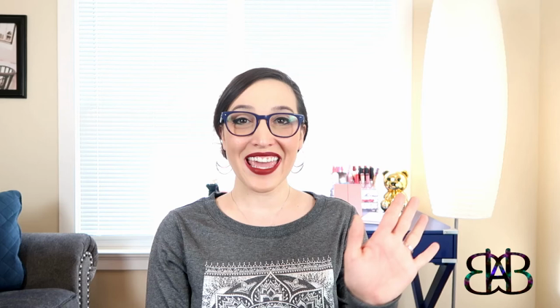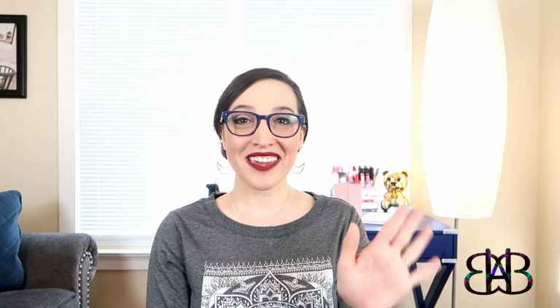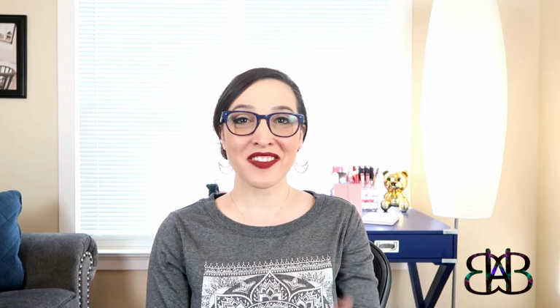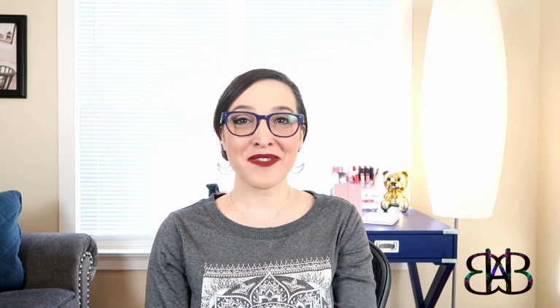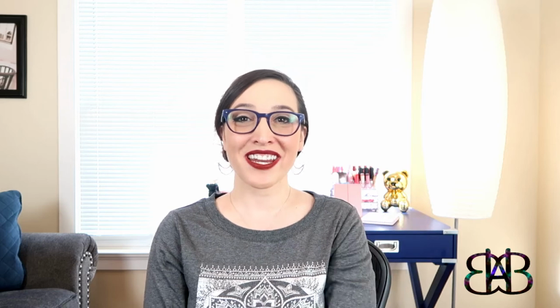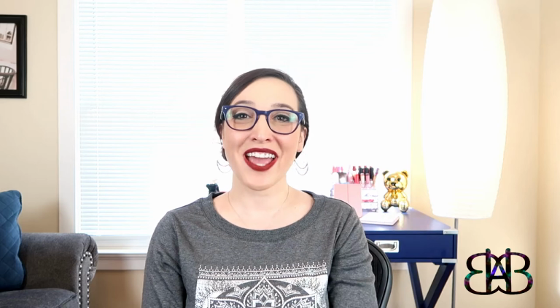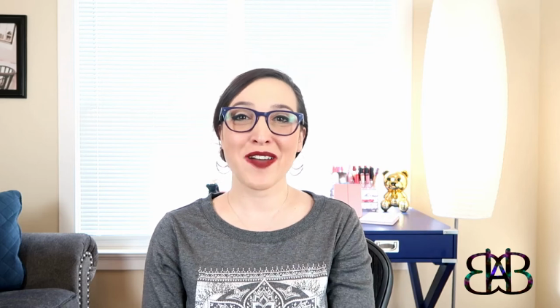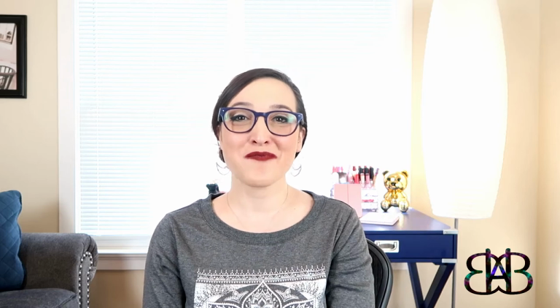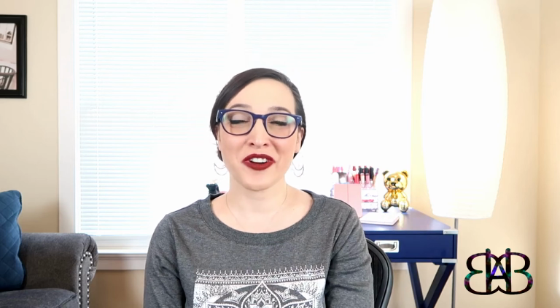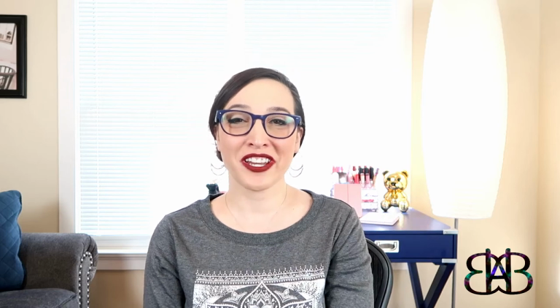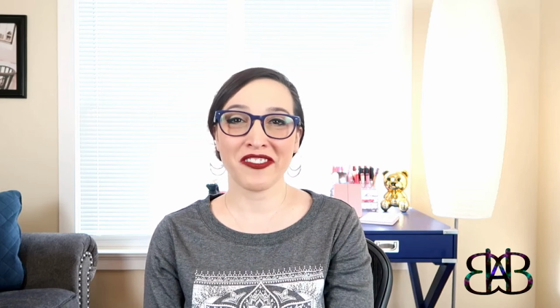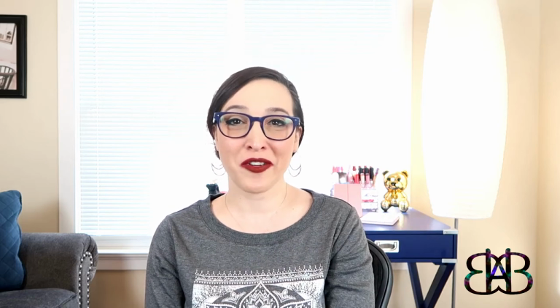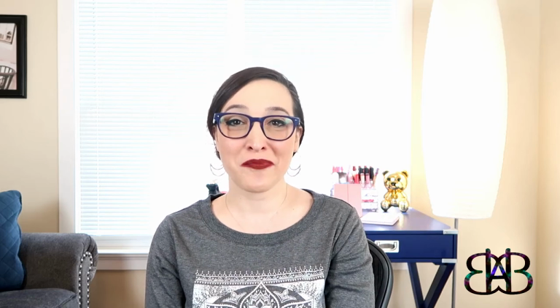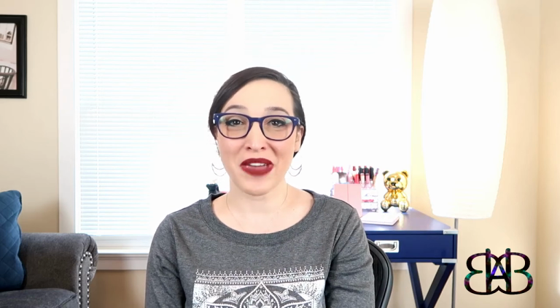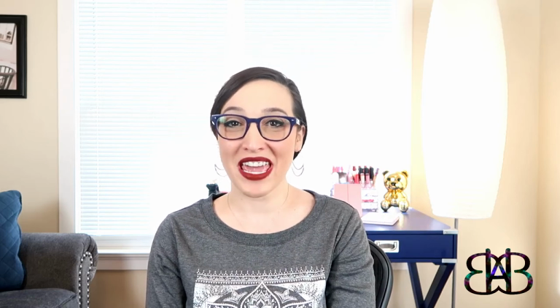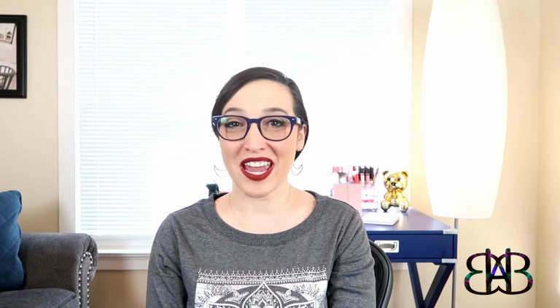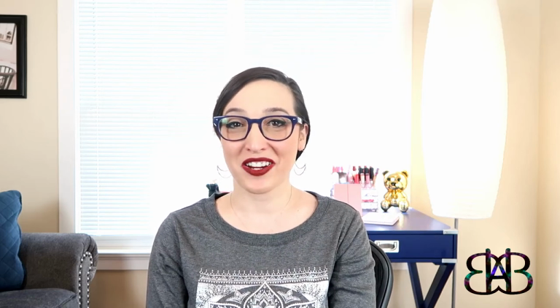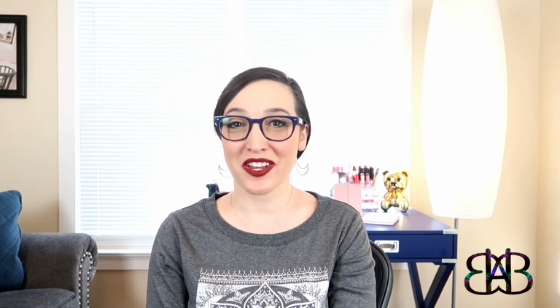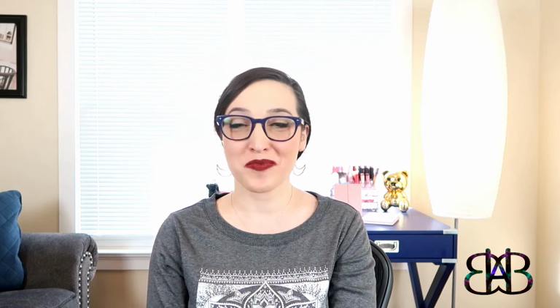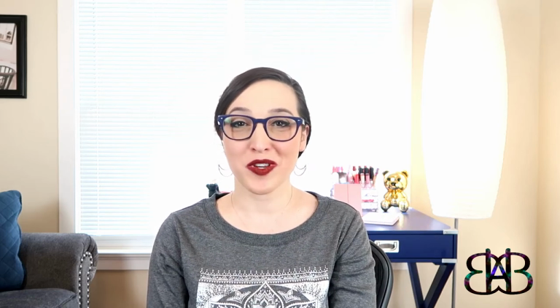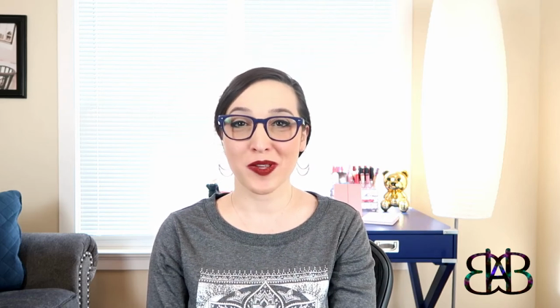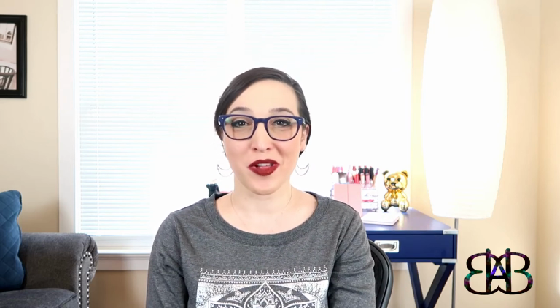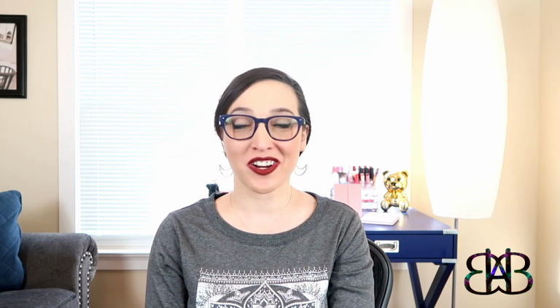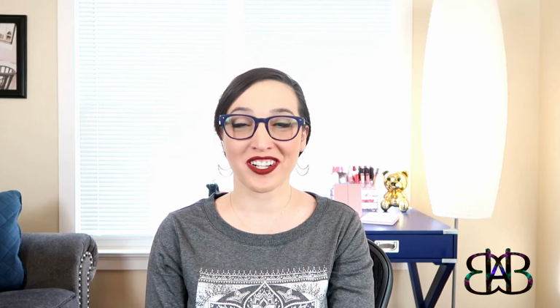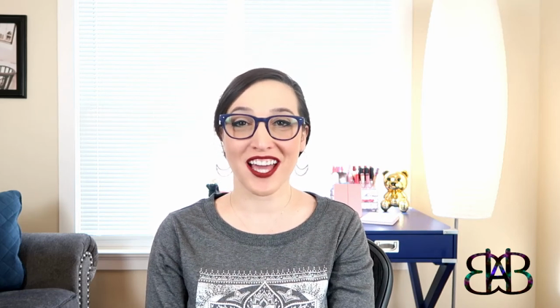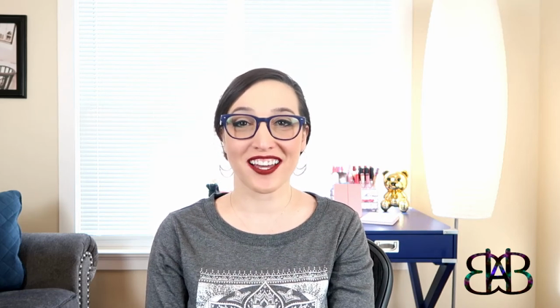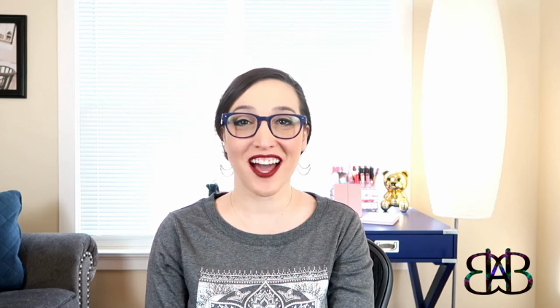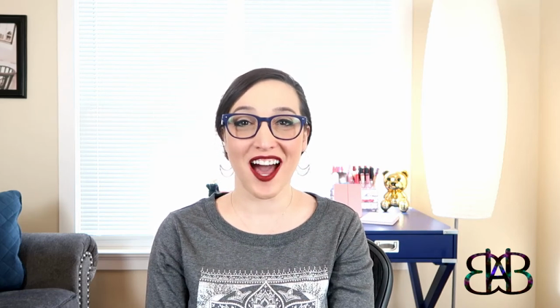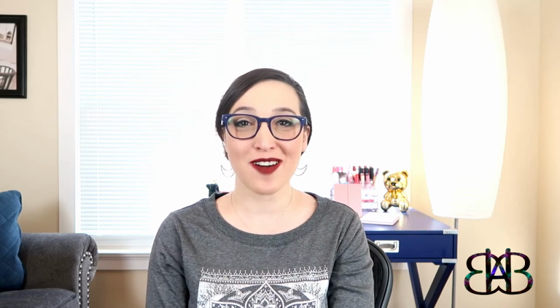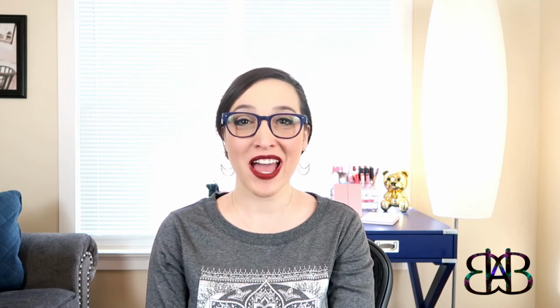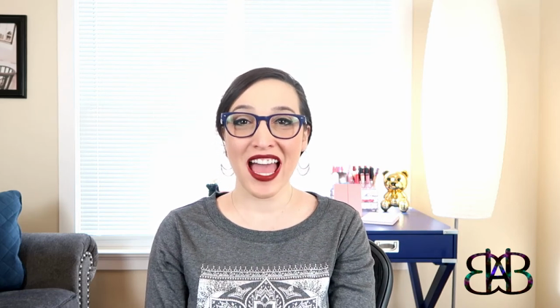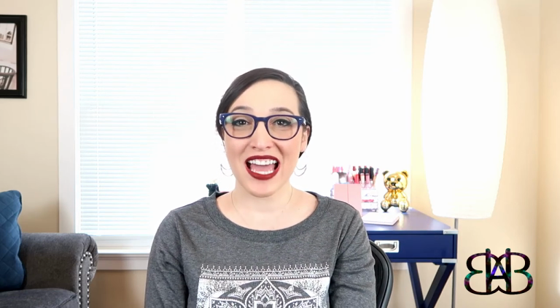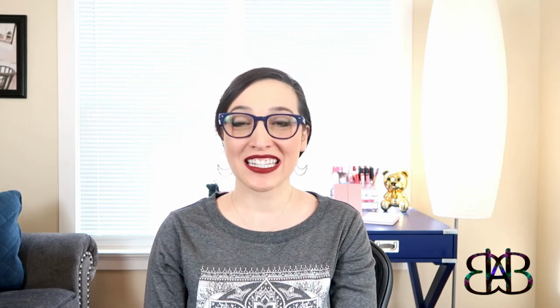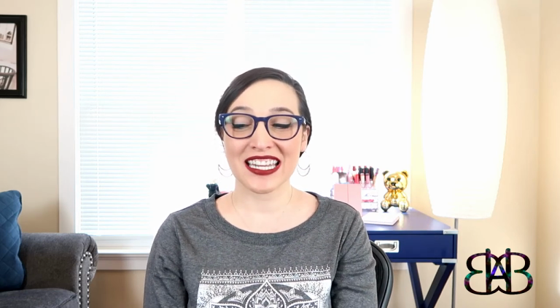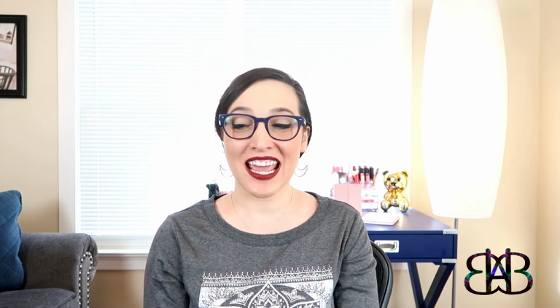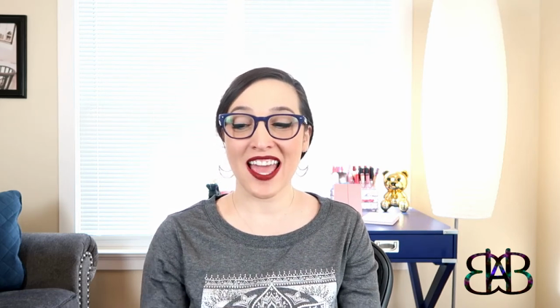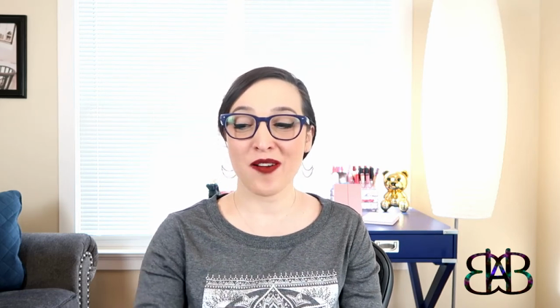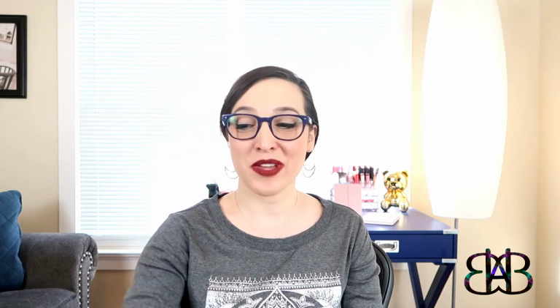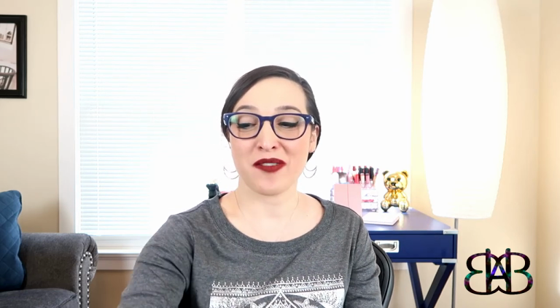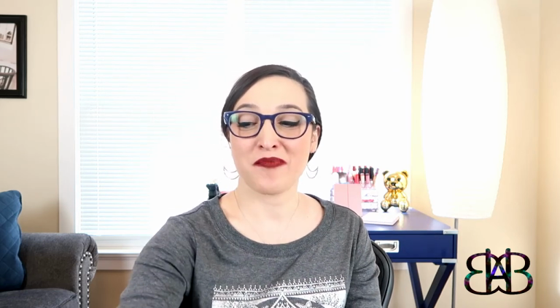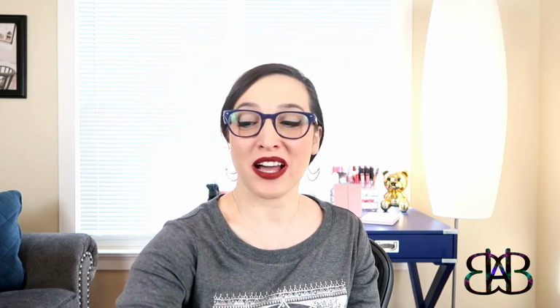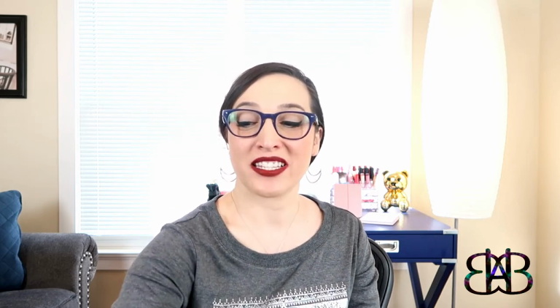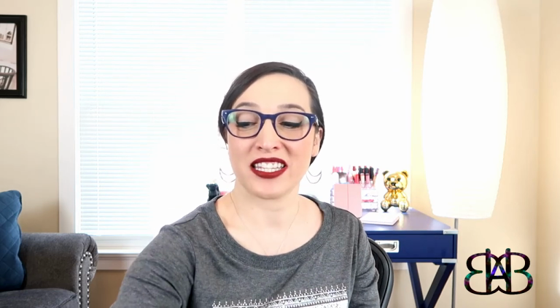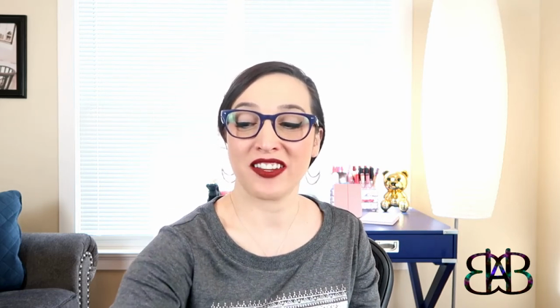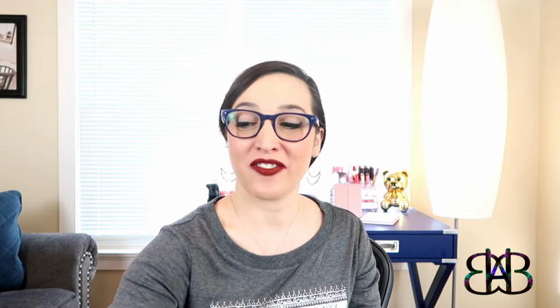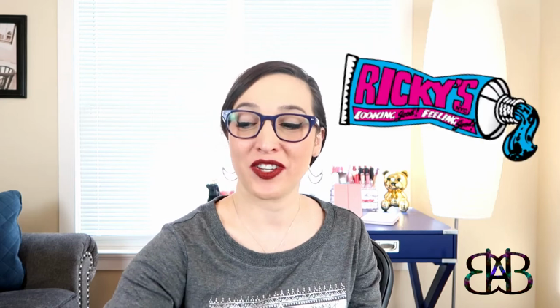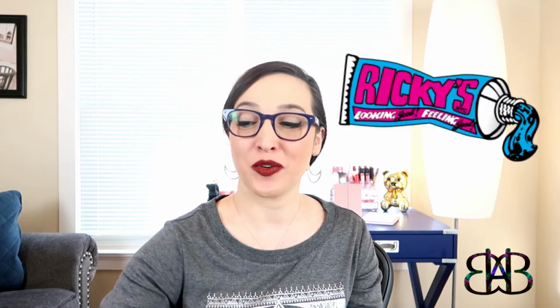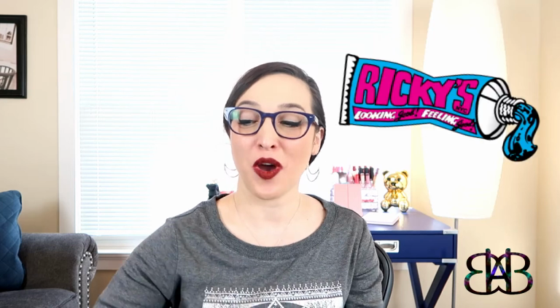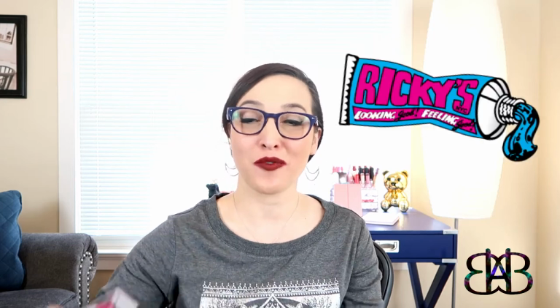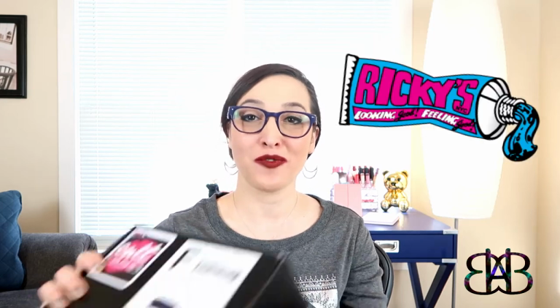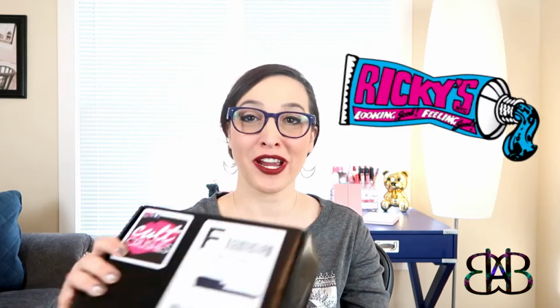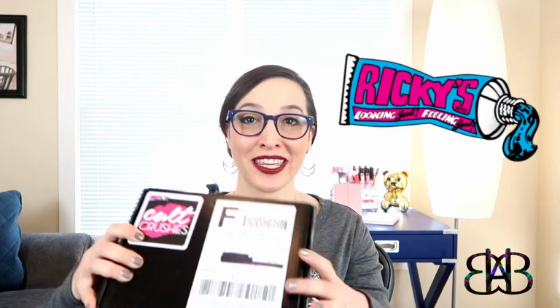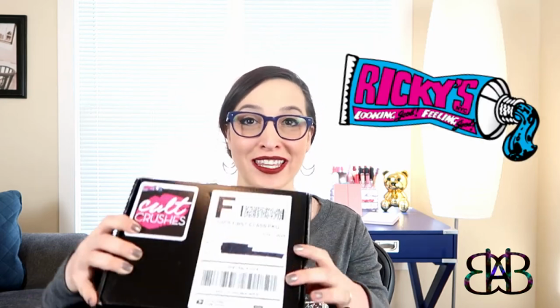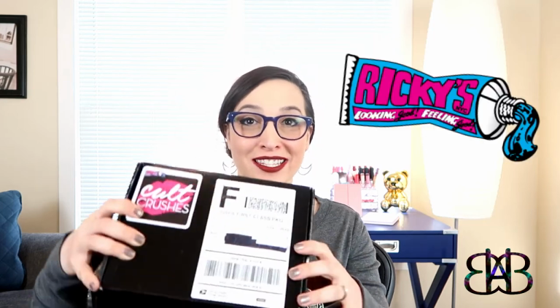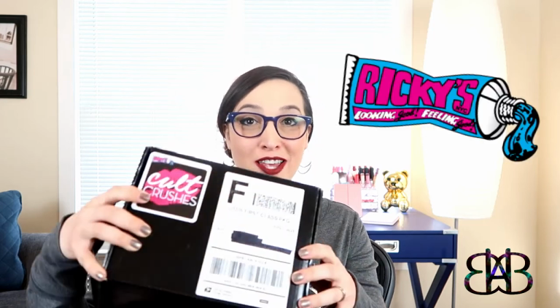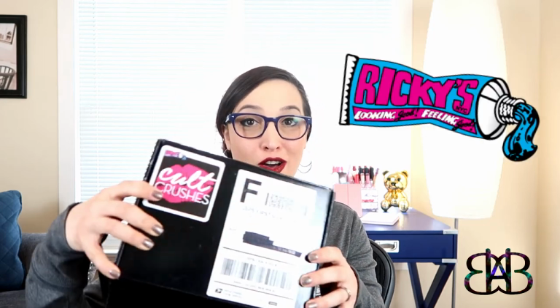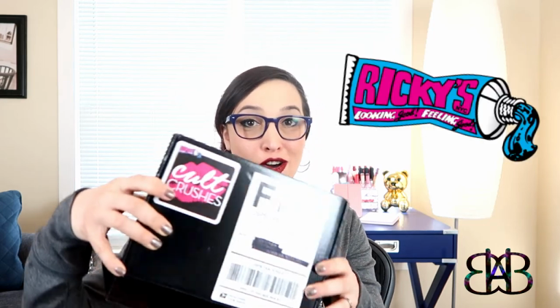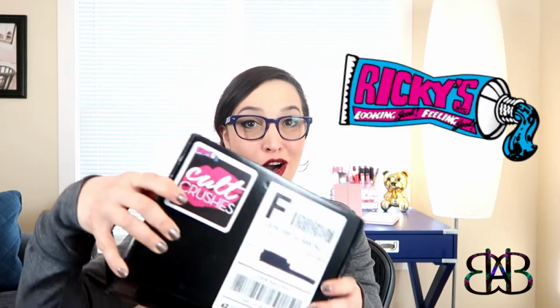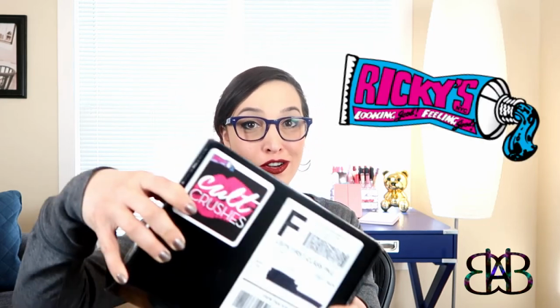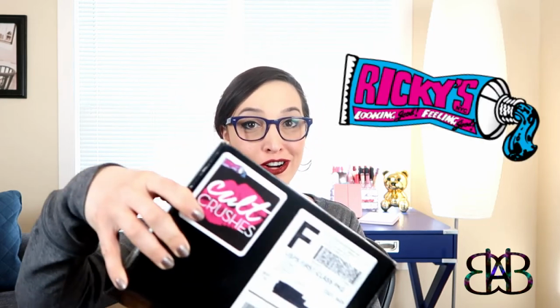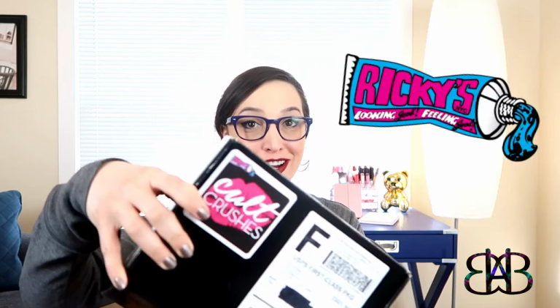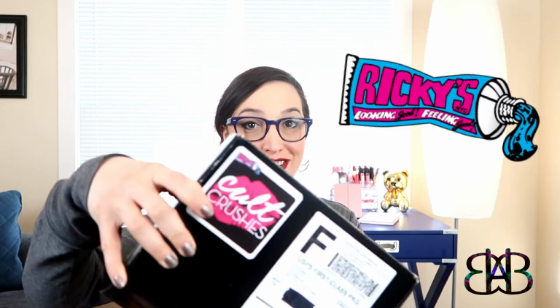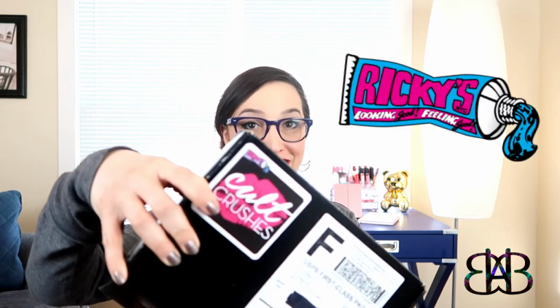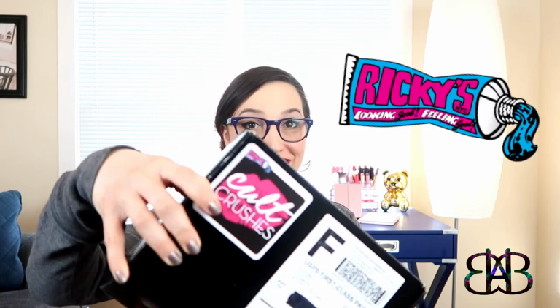Hey everybody, I'm Morgan from BayAreaBeautyBlogger.com, and today I'll be unboxing for you Ricky's Cult Crushers.